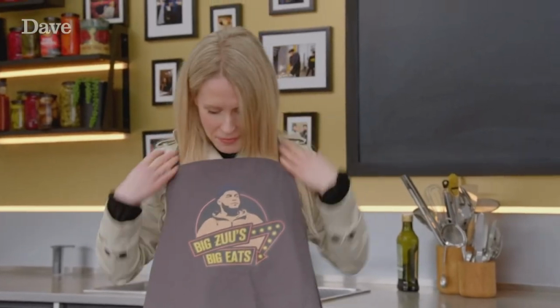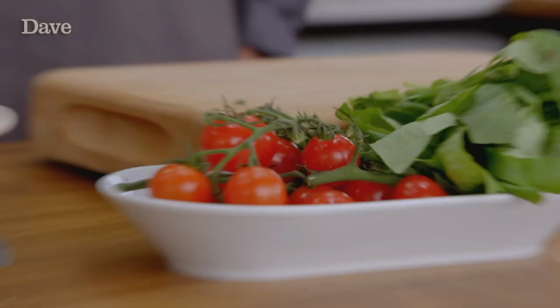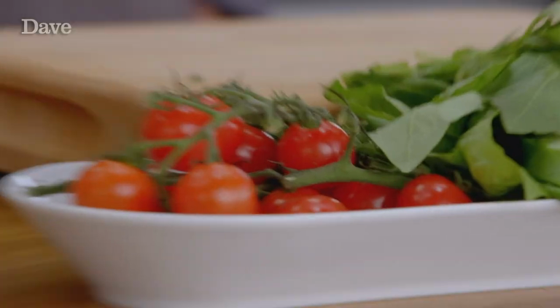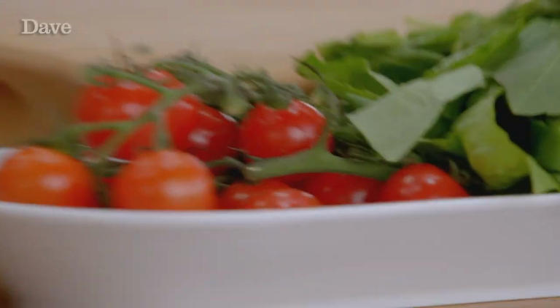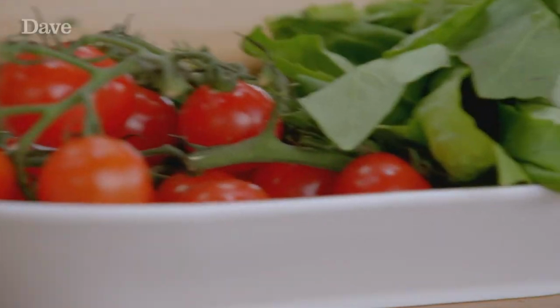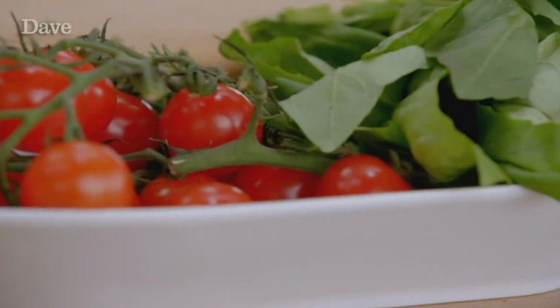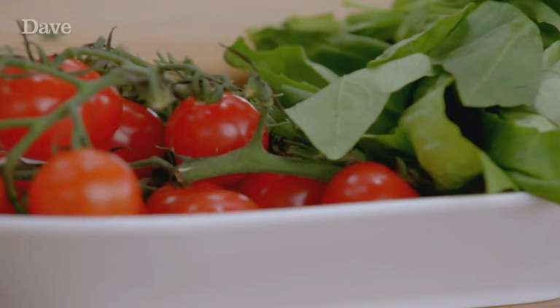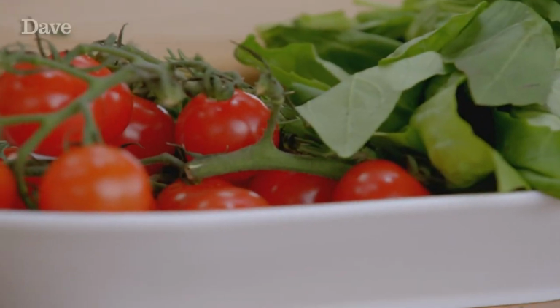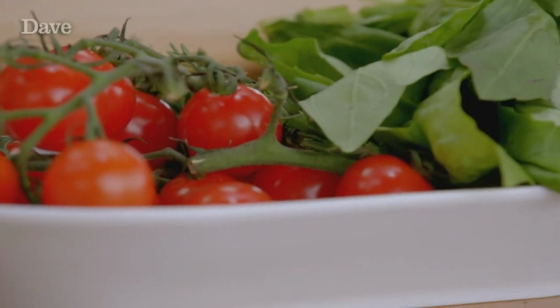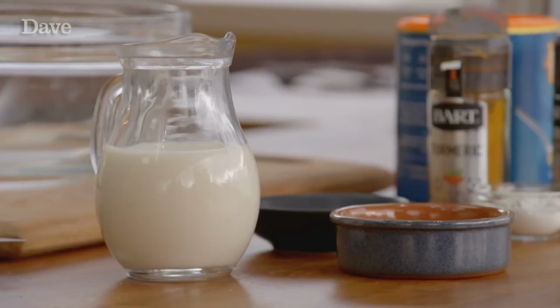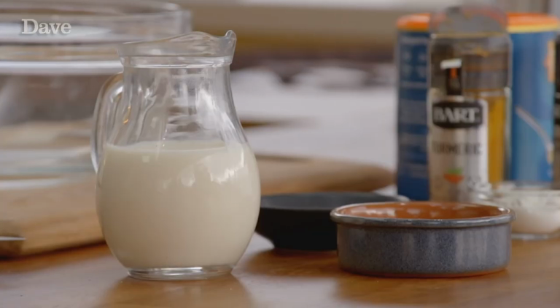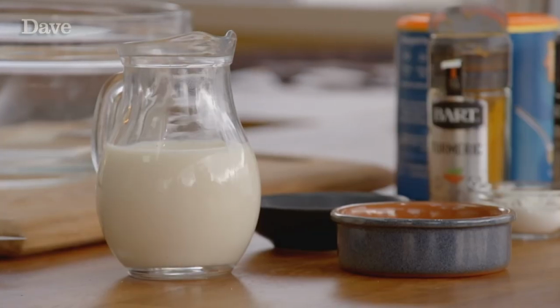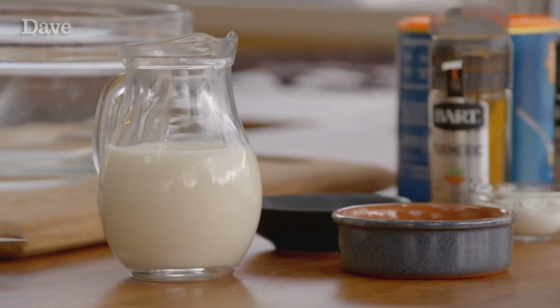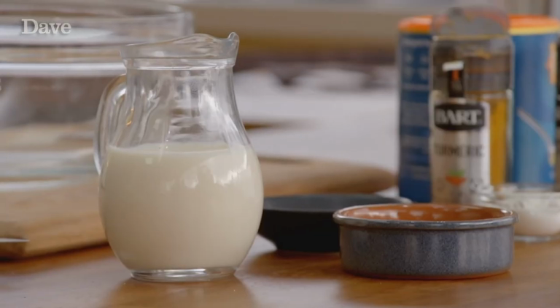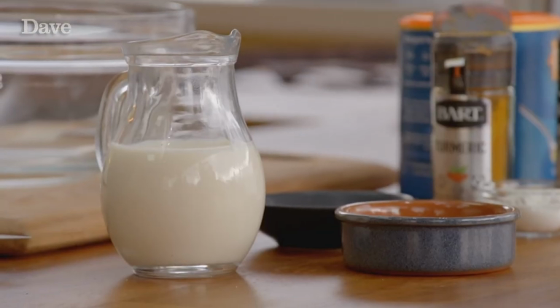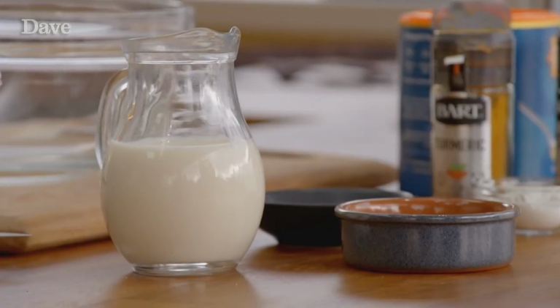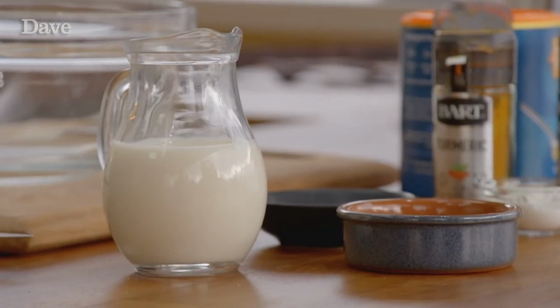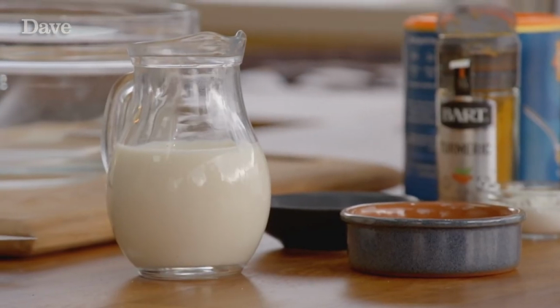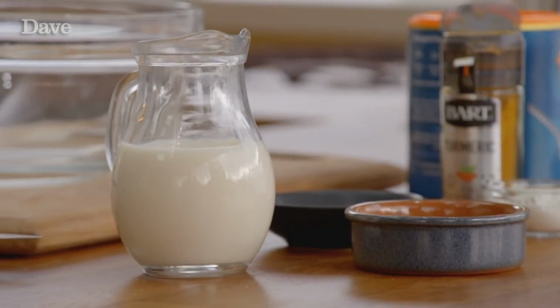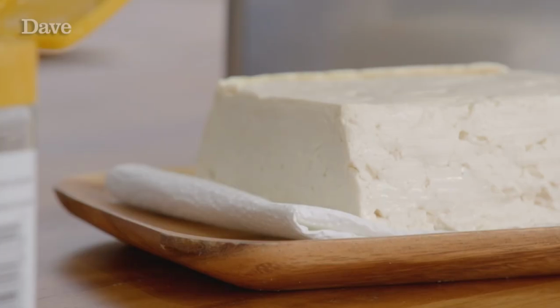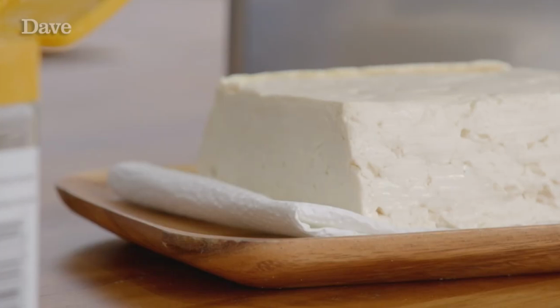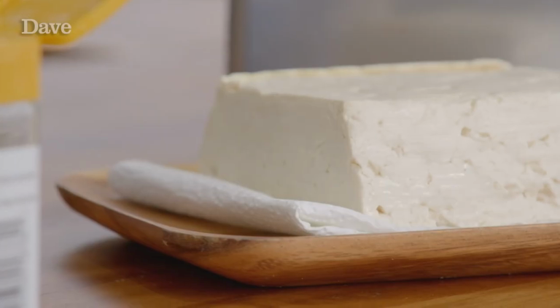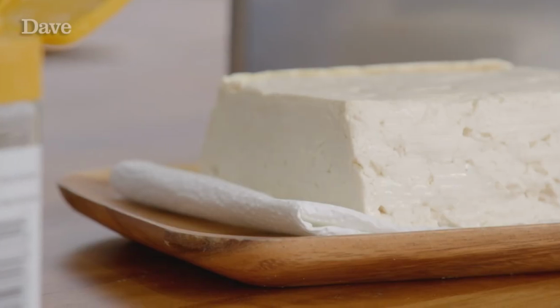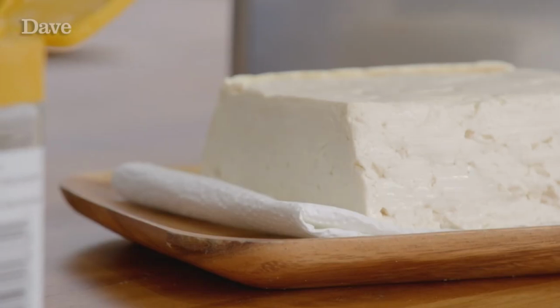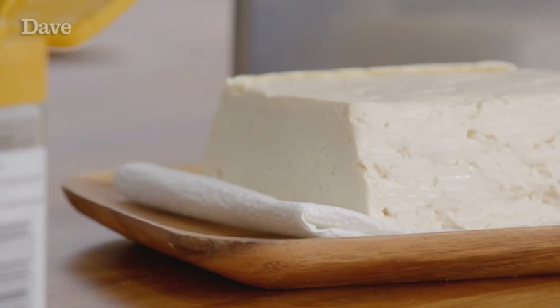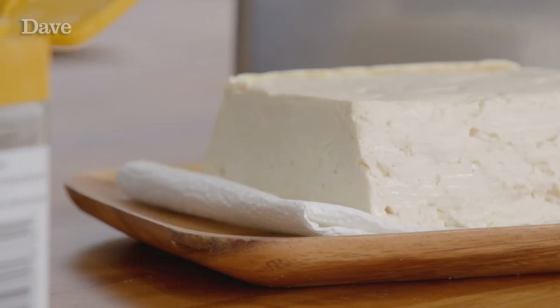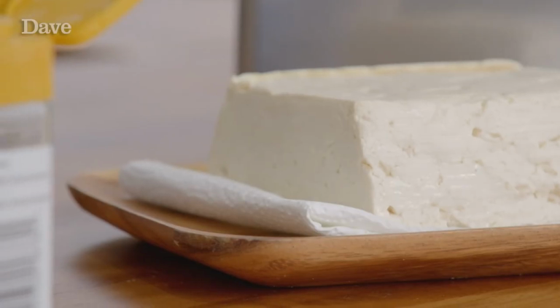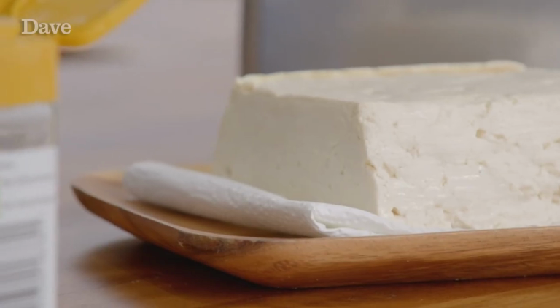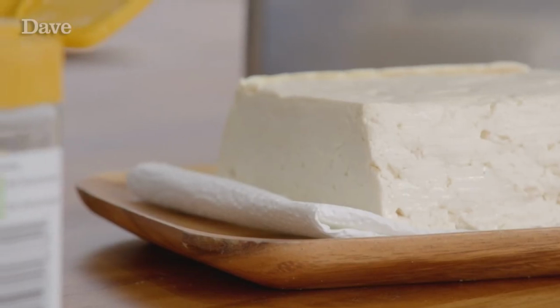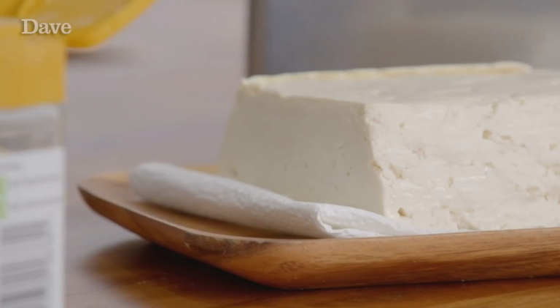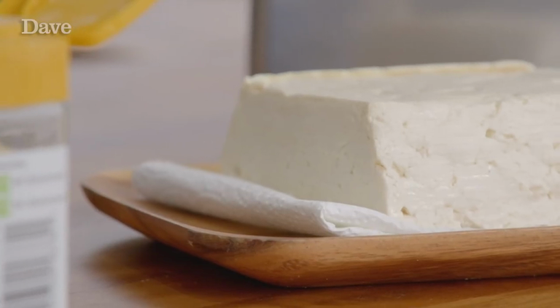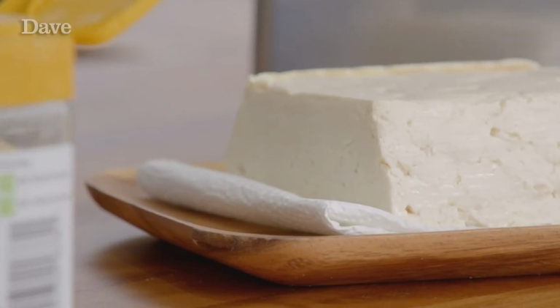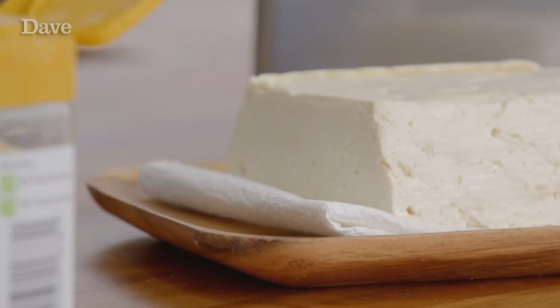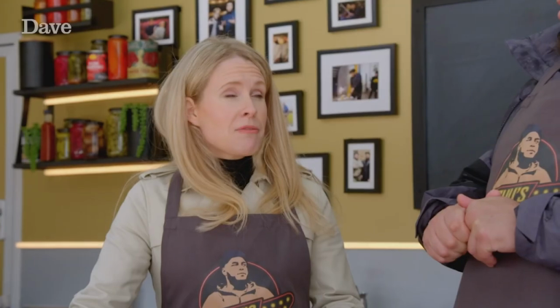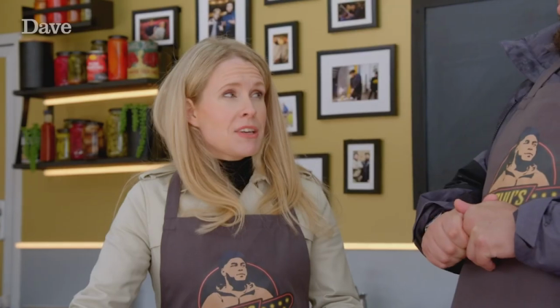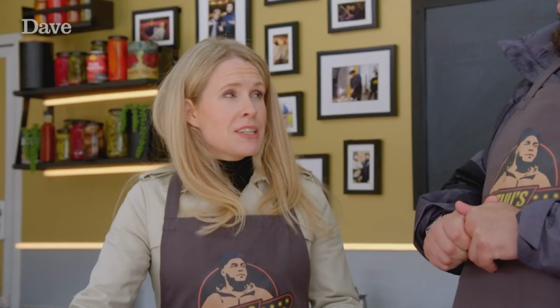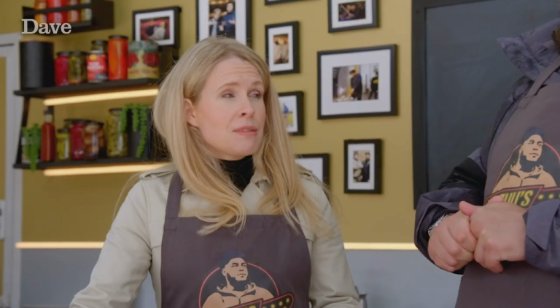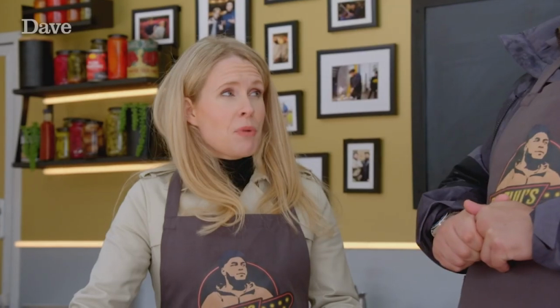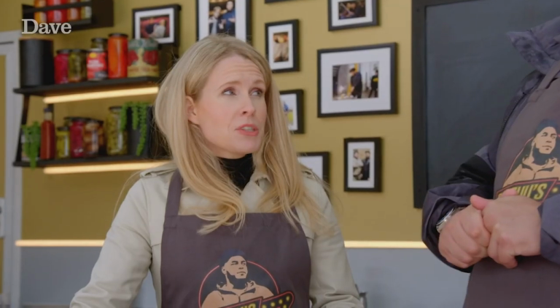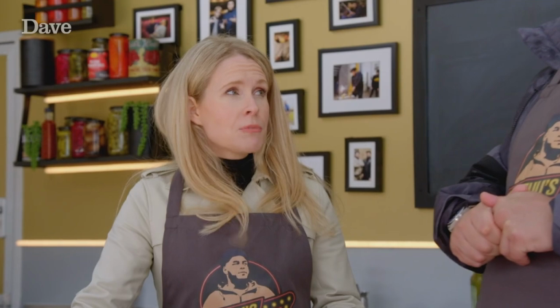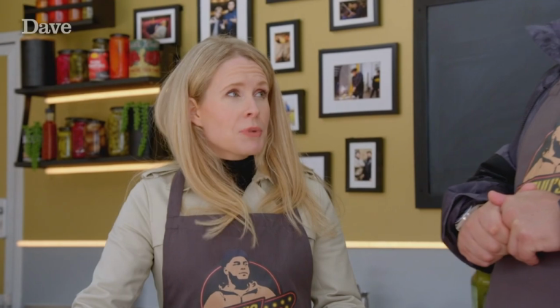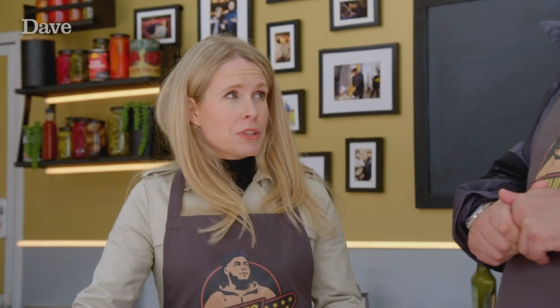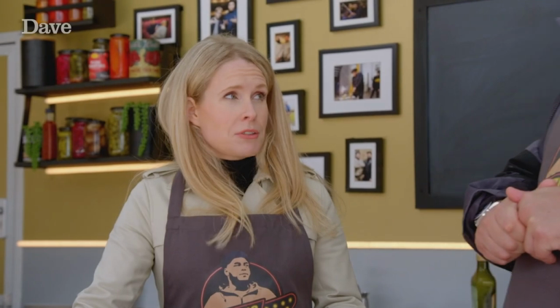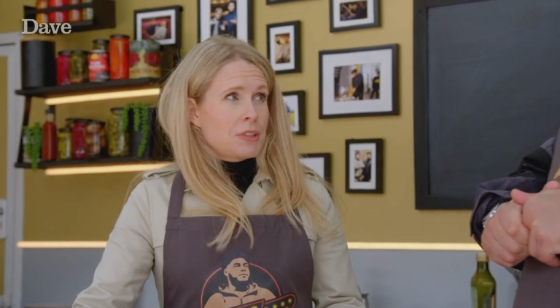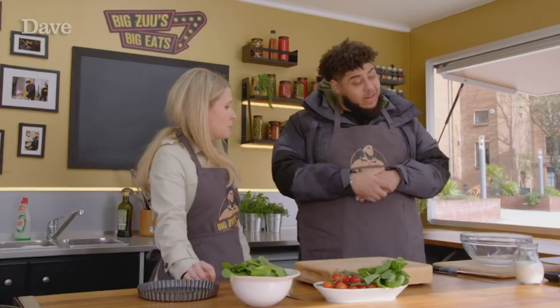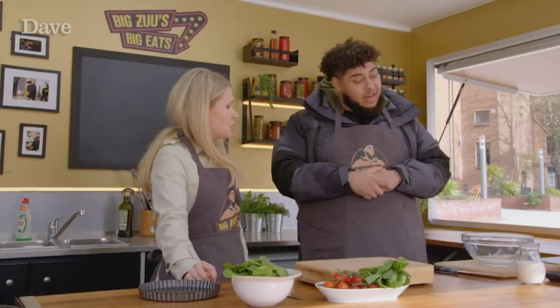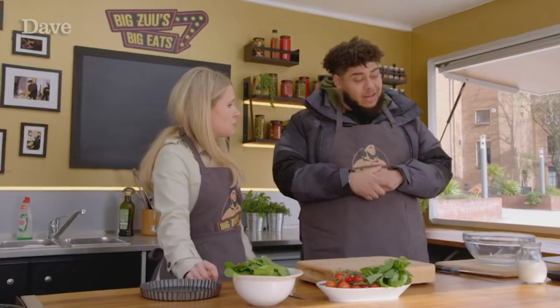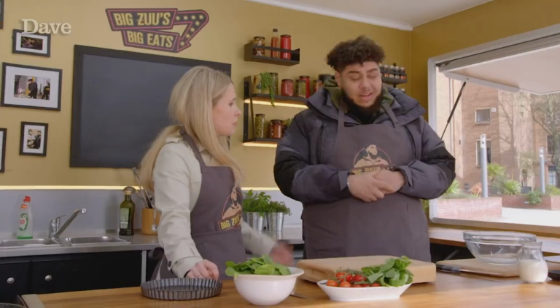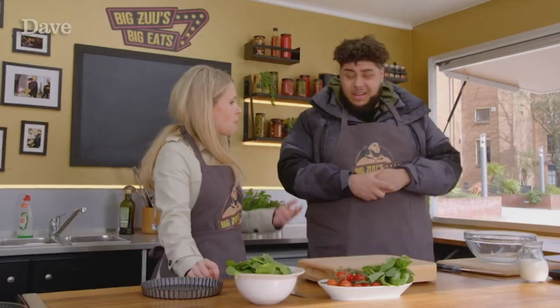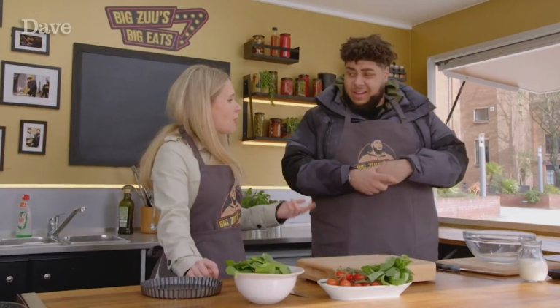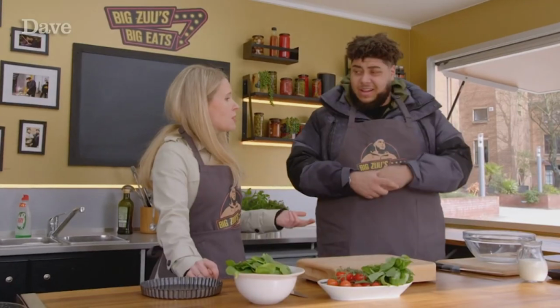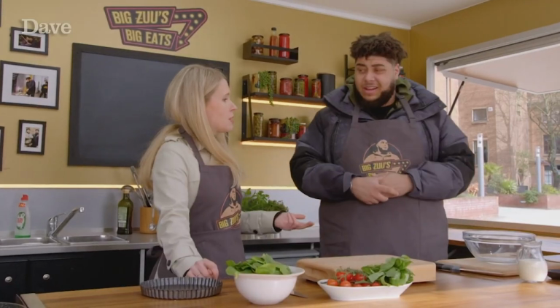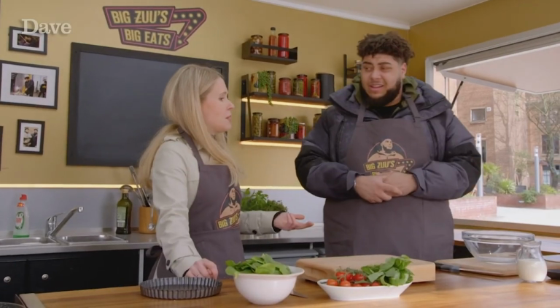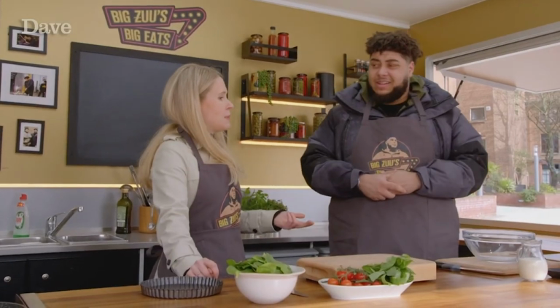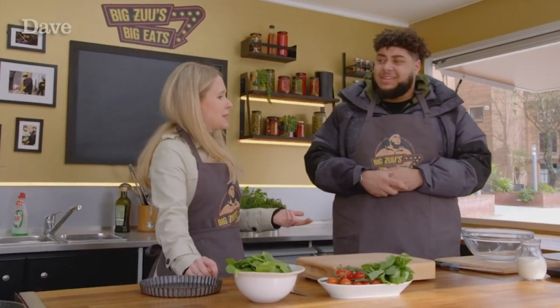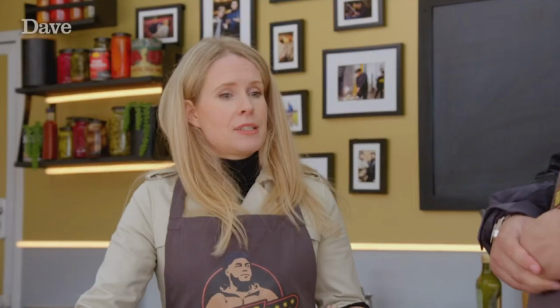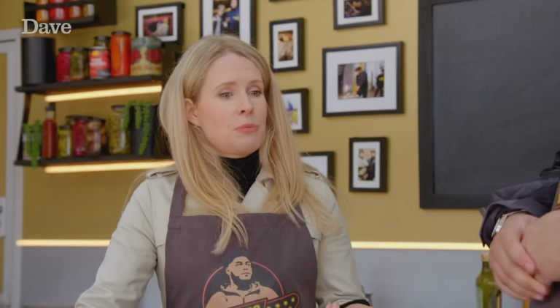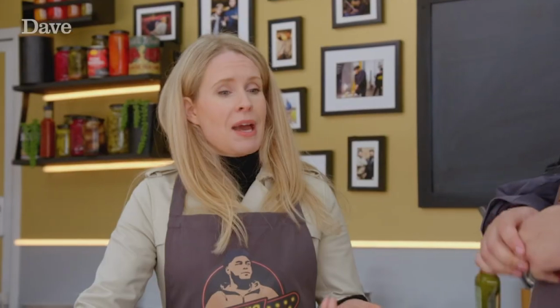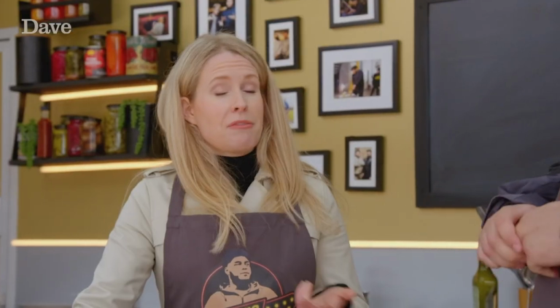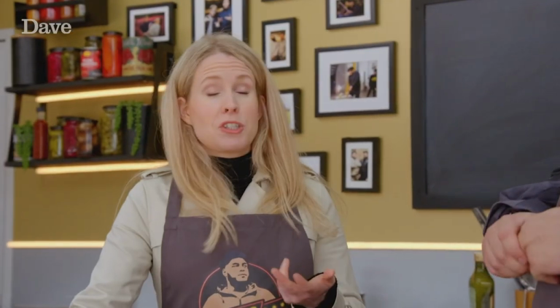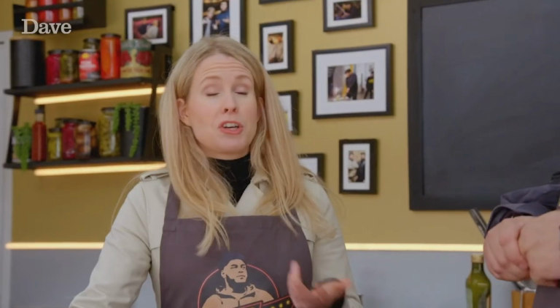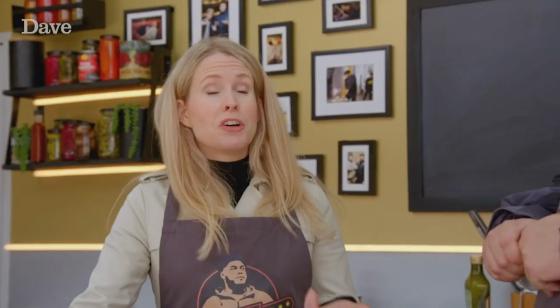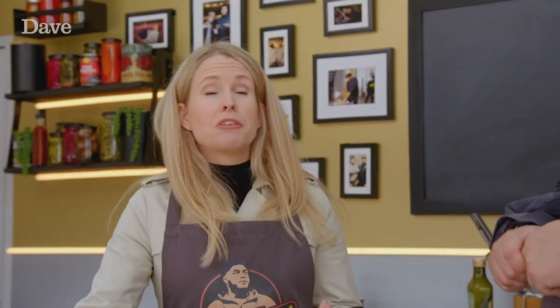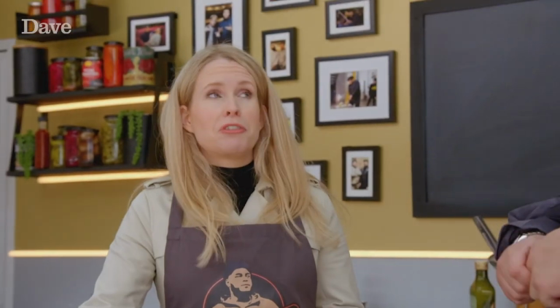We're making a quiche, but a vegan version, which you might think is impossible, but you'd be wrong, because we have tofu.